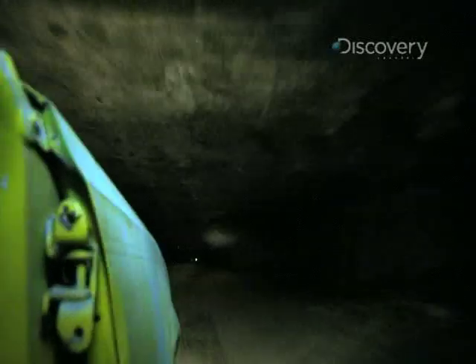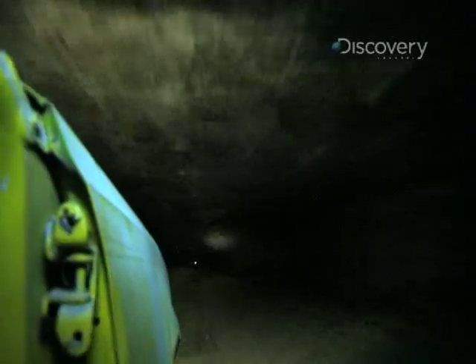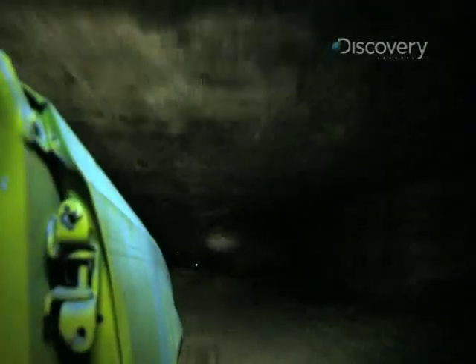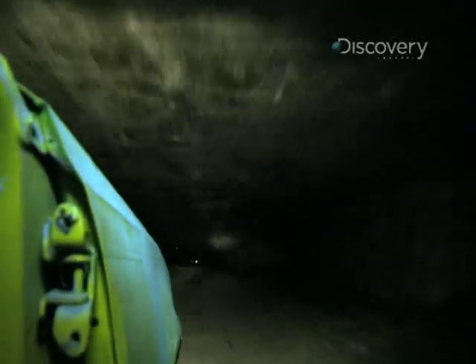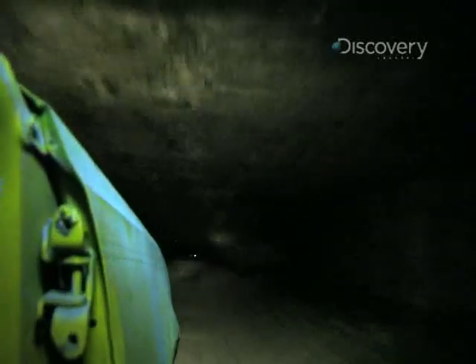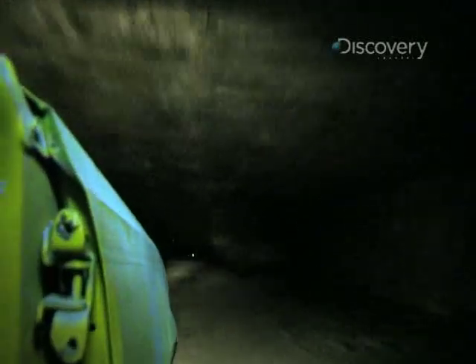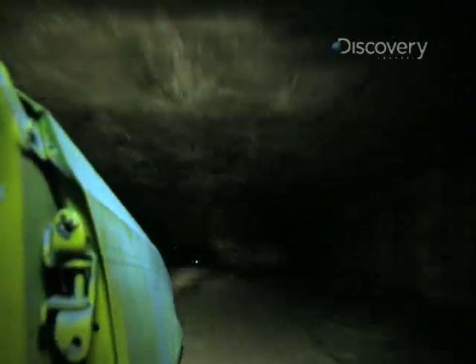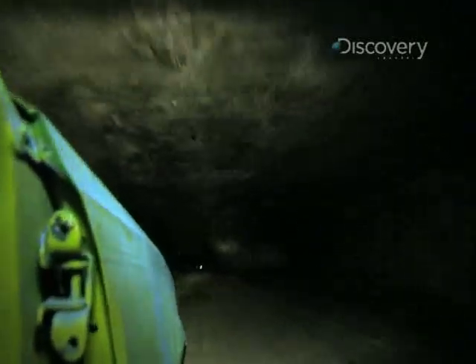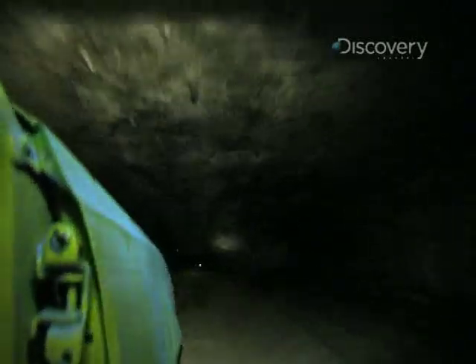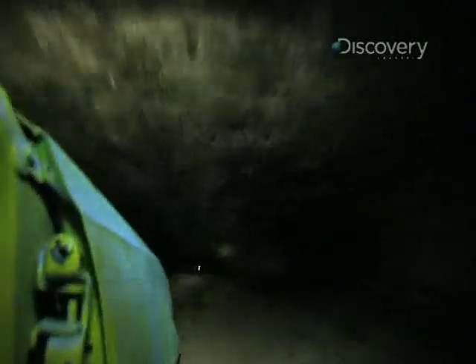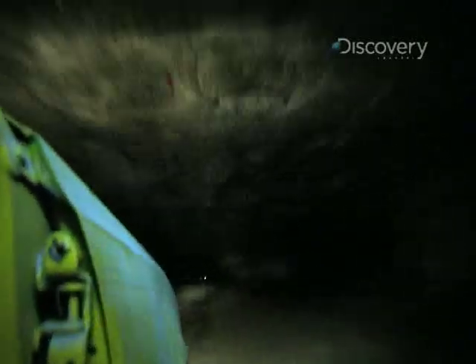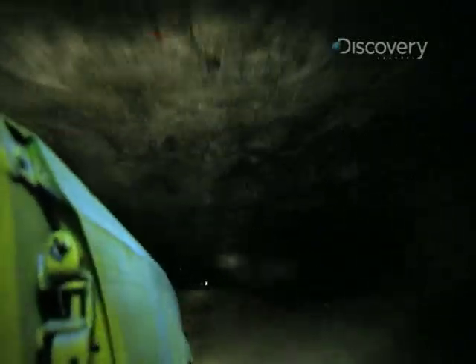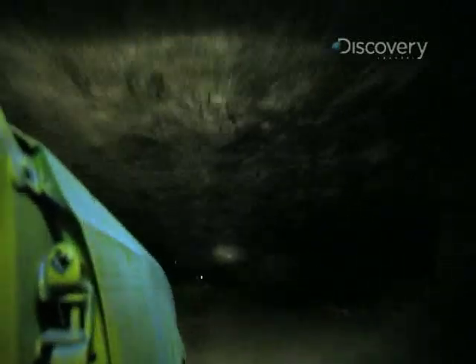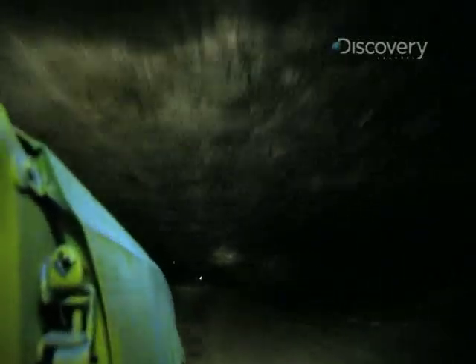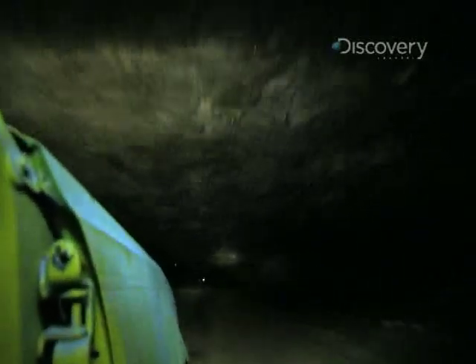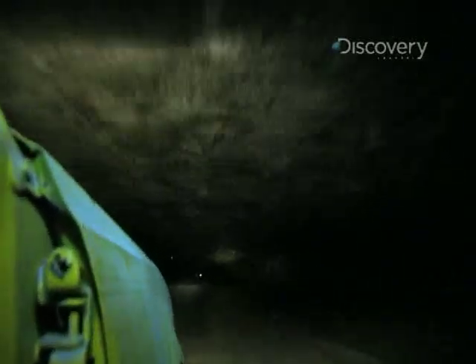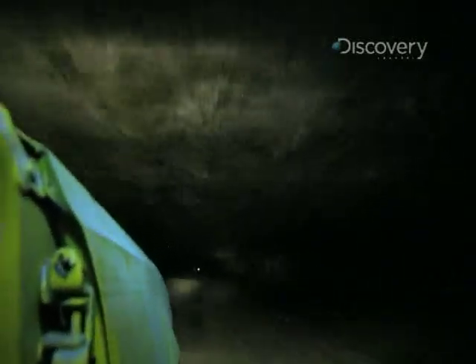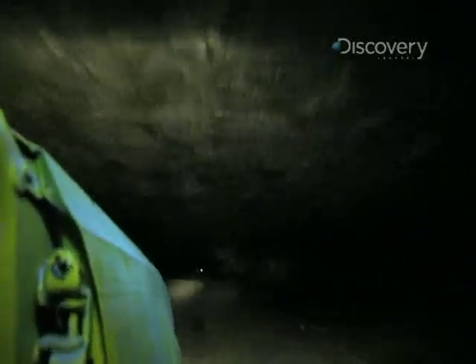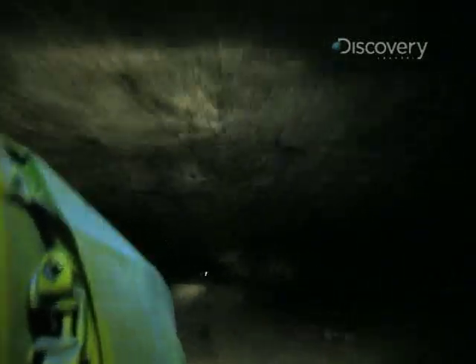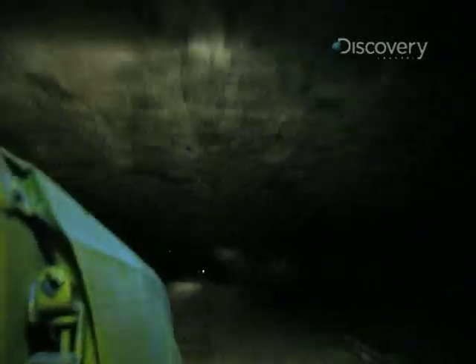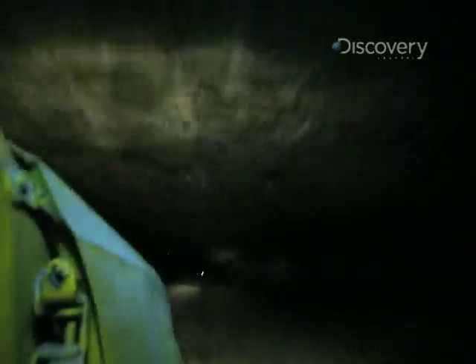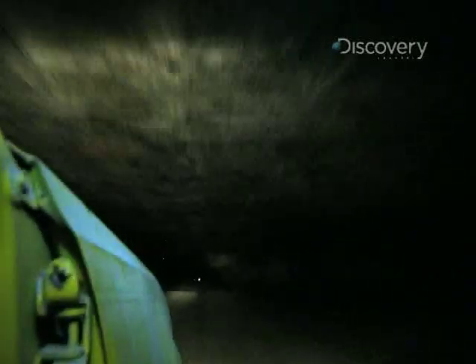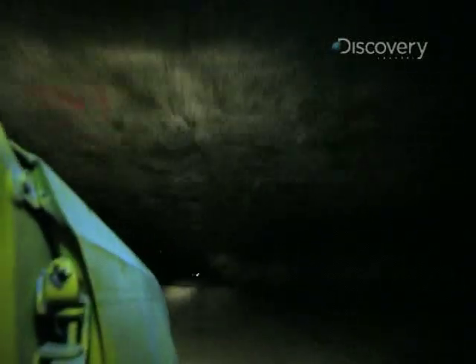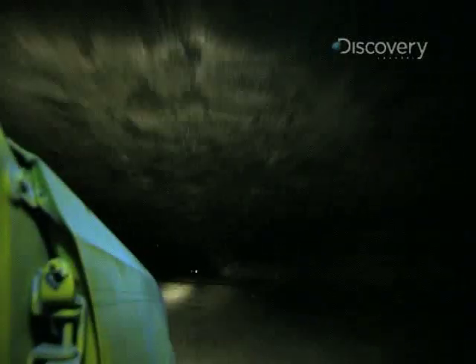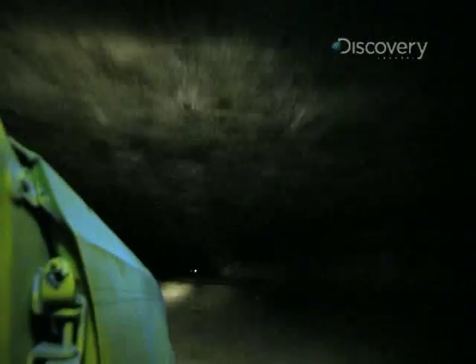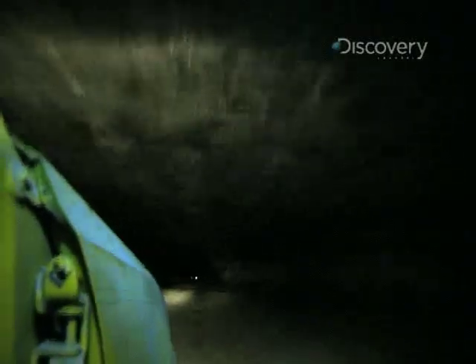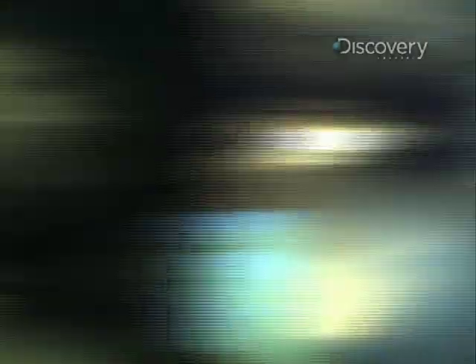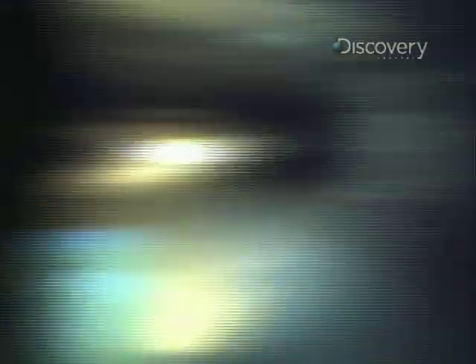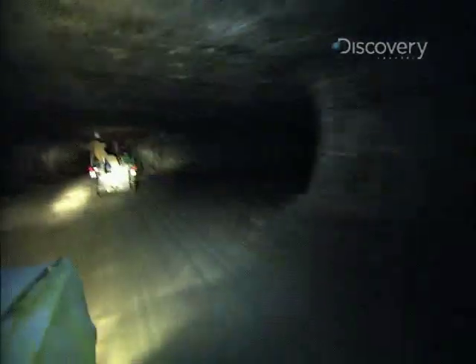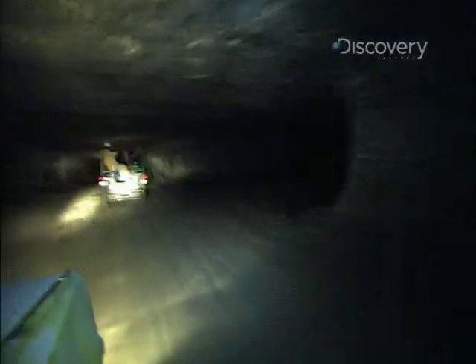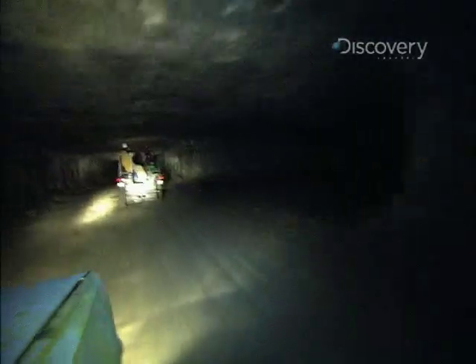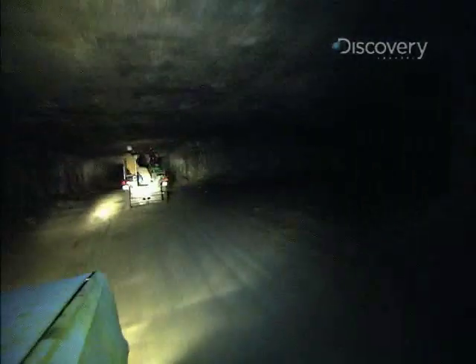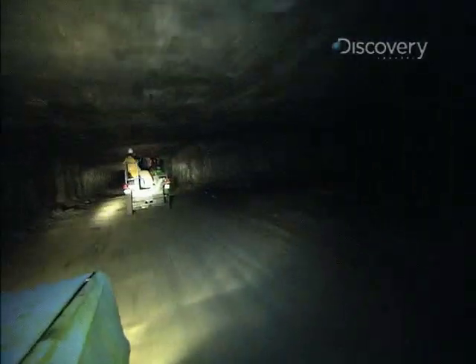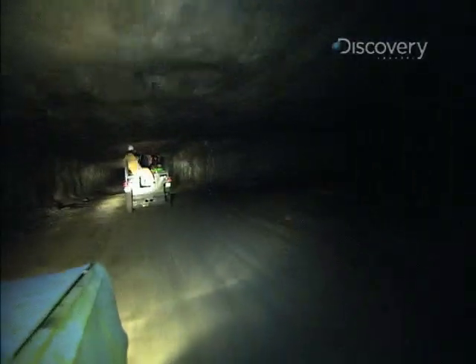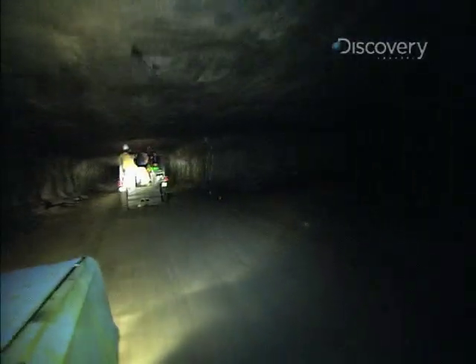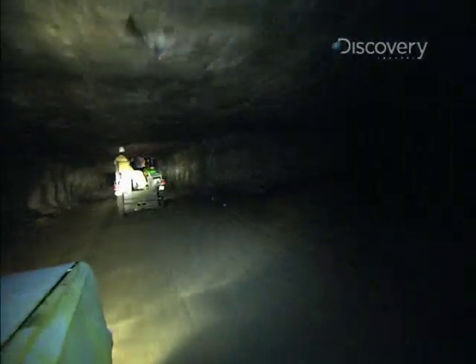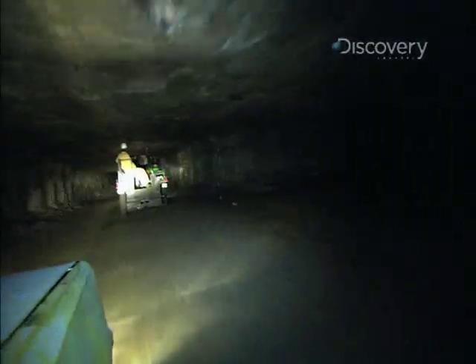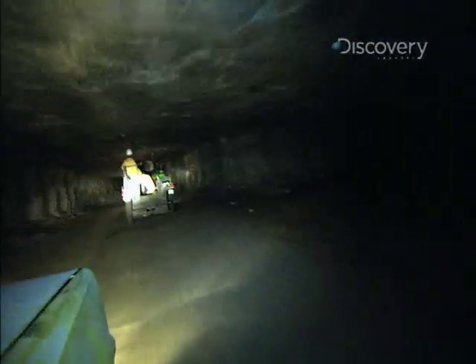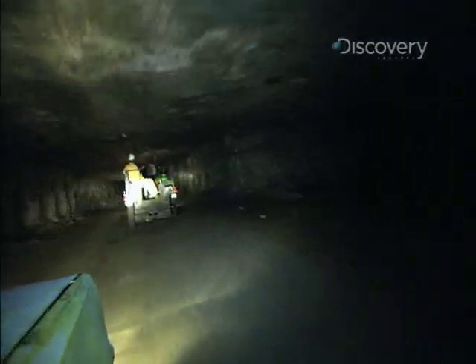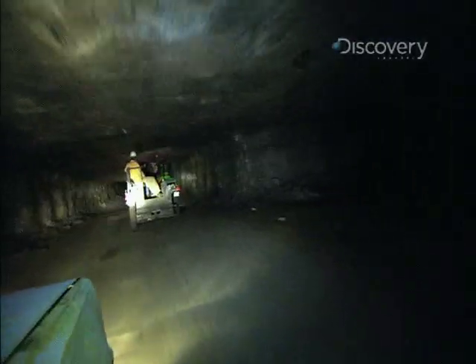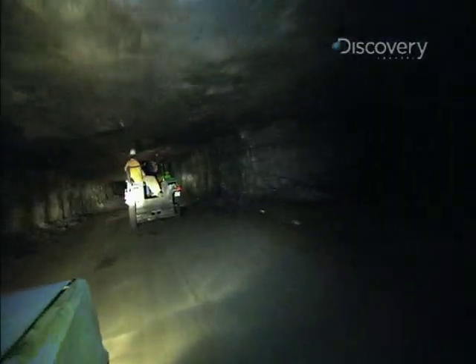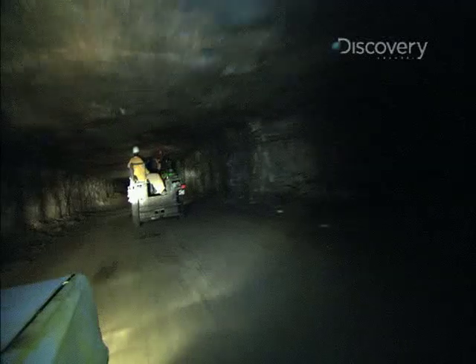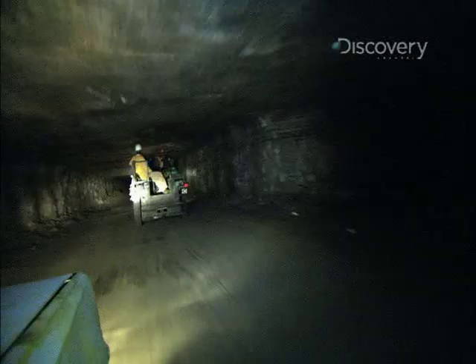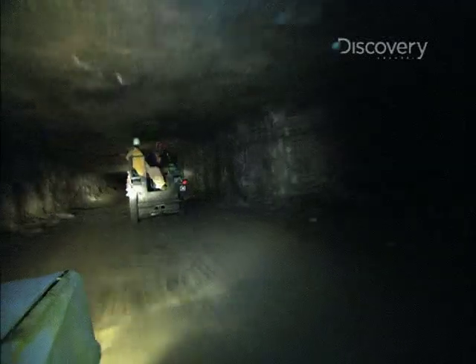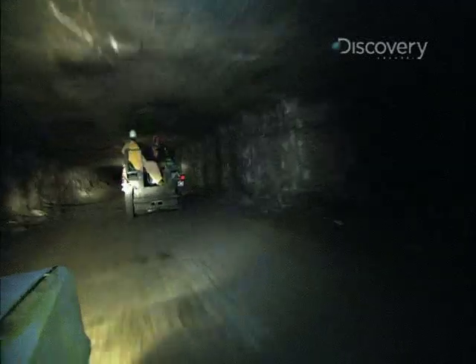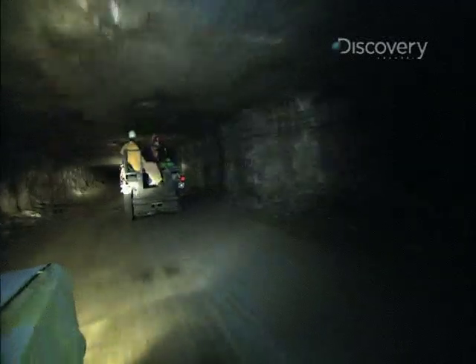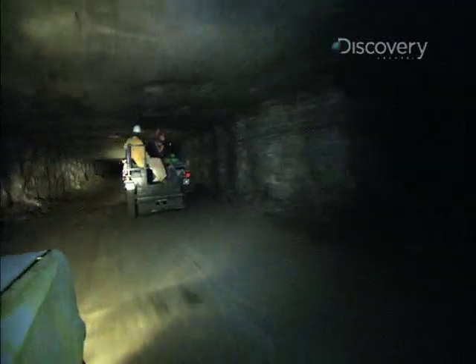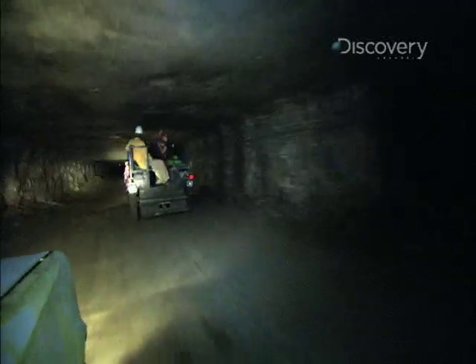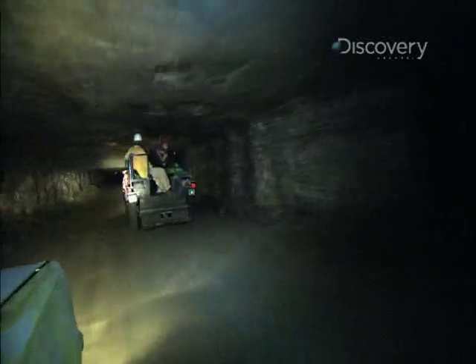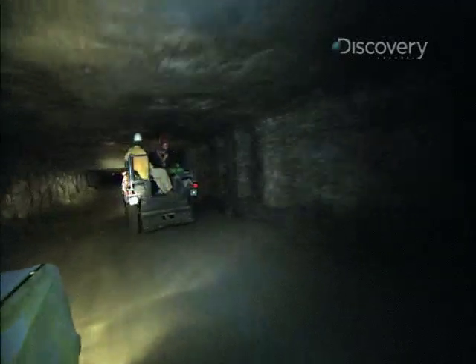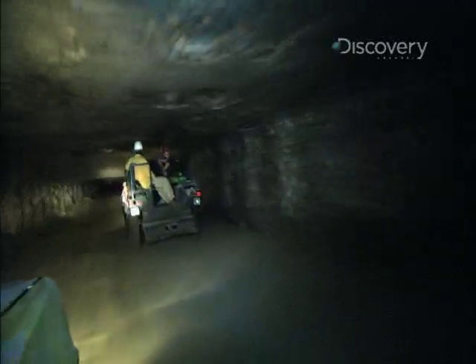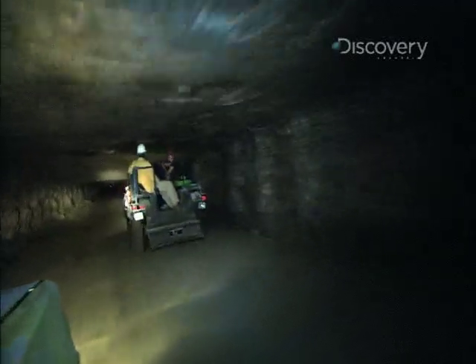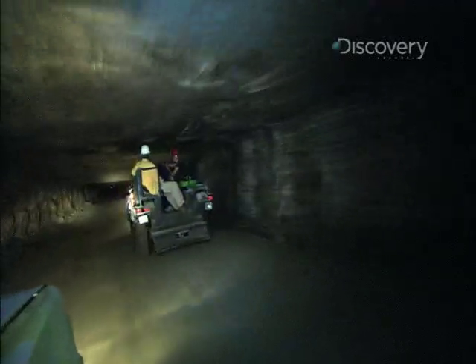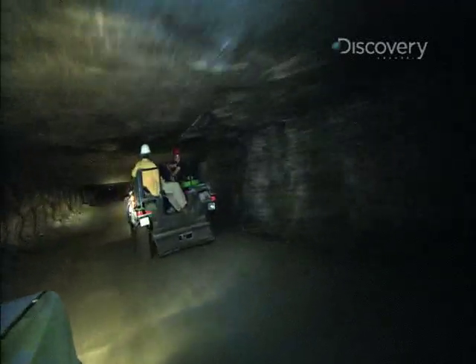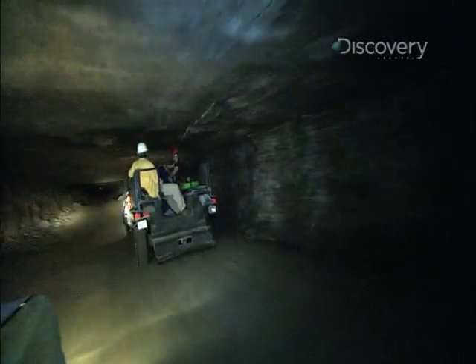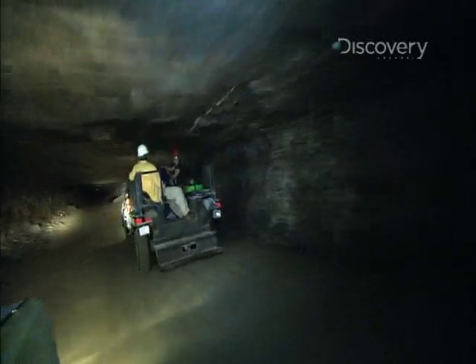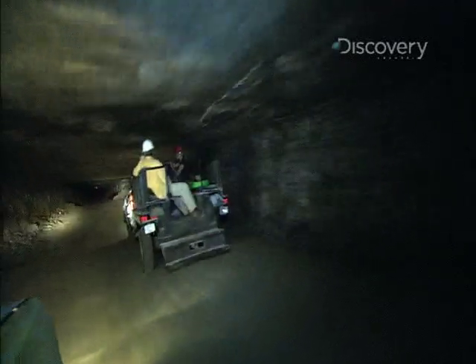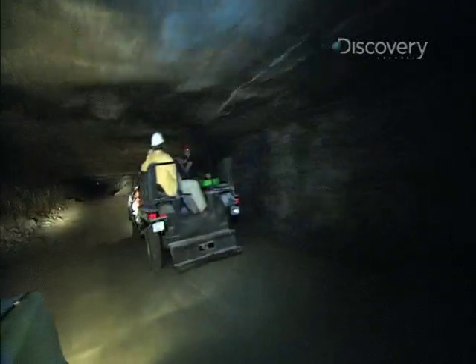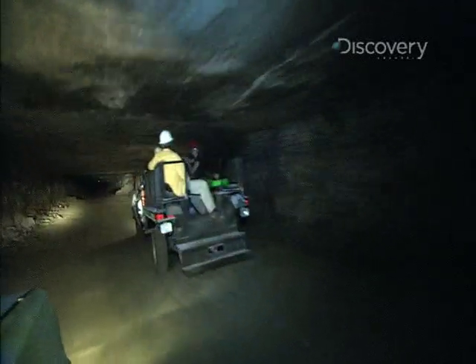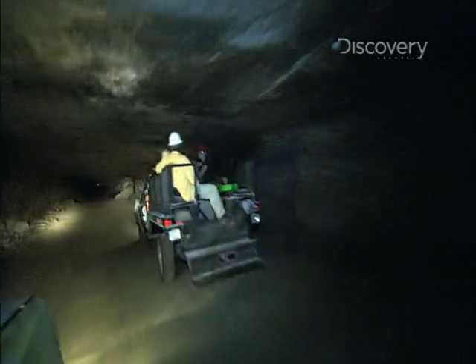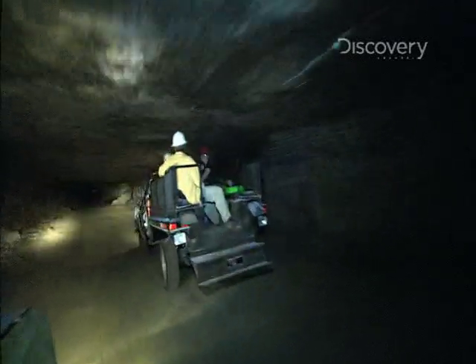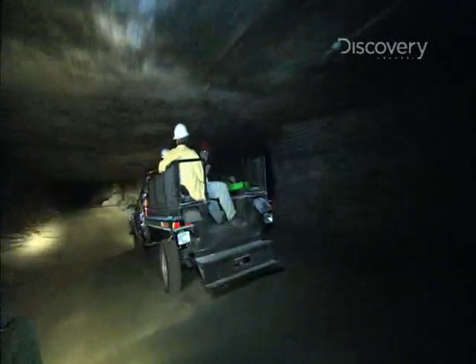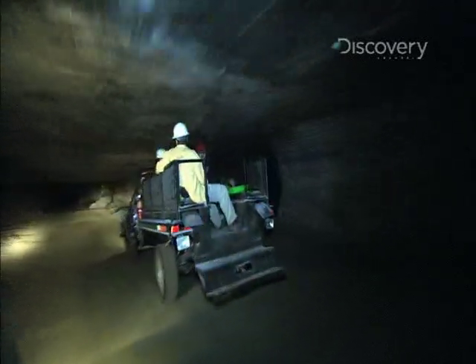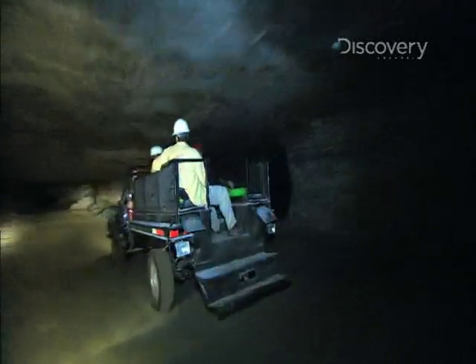This mine is approximately two and a half miles north to south and a mile and a half east to west, and growing every day.